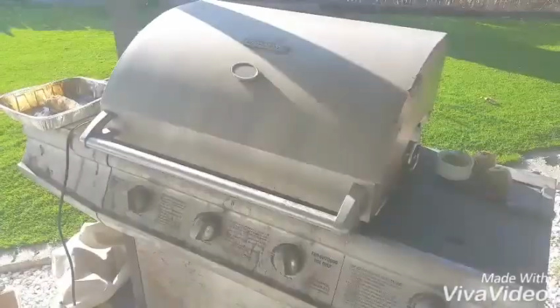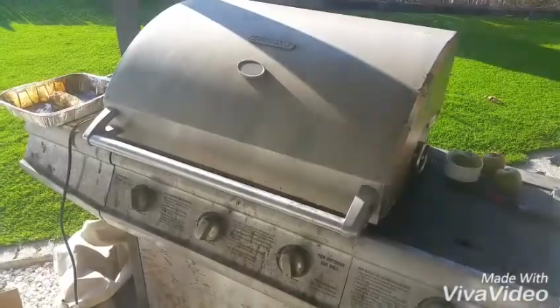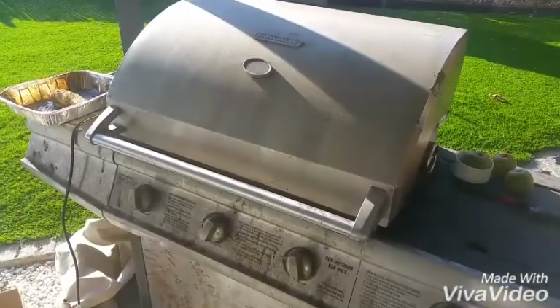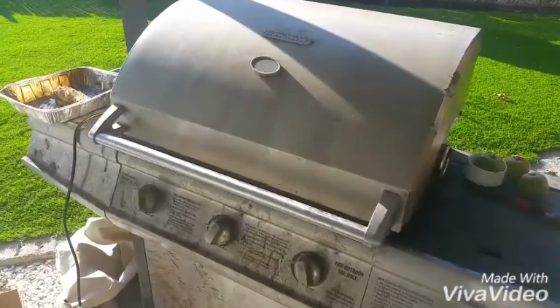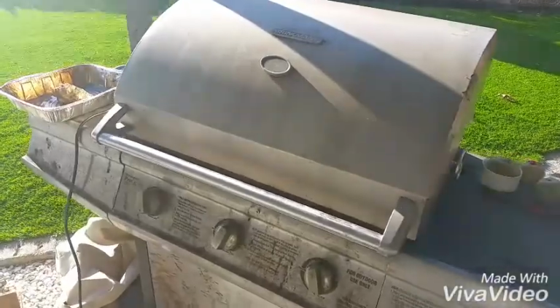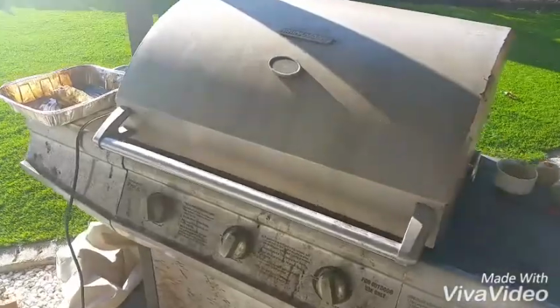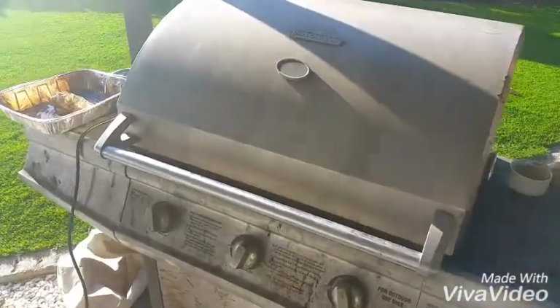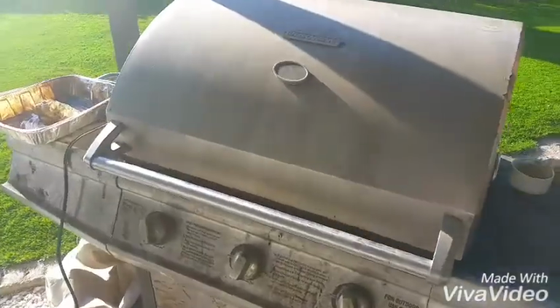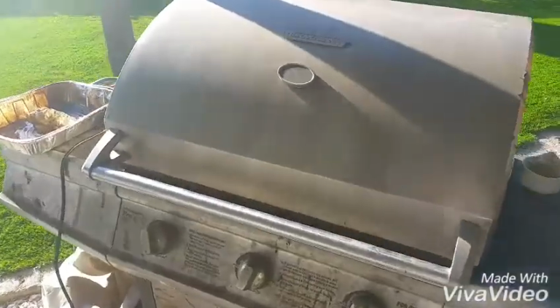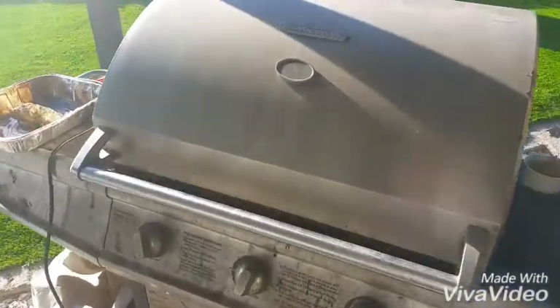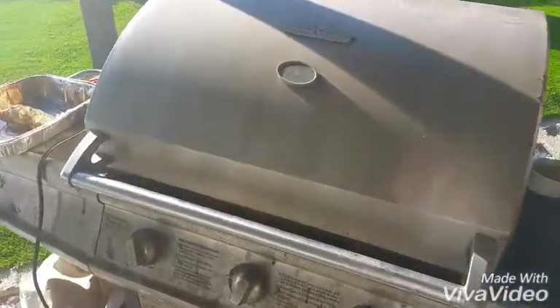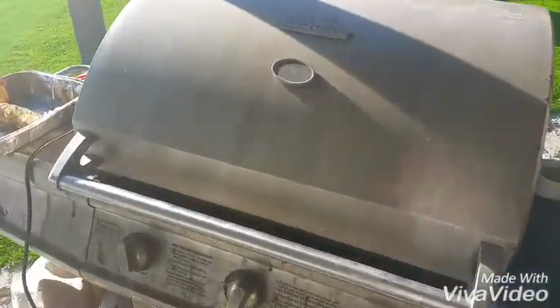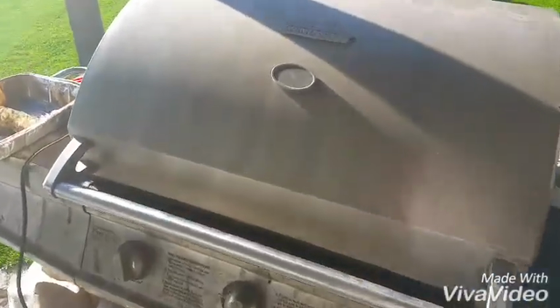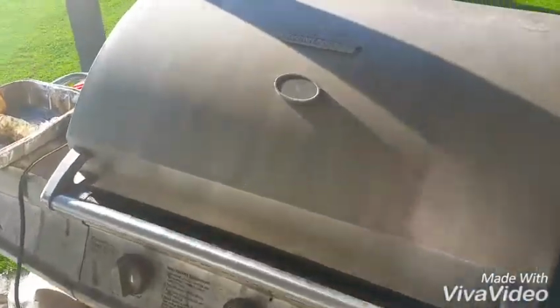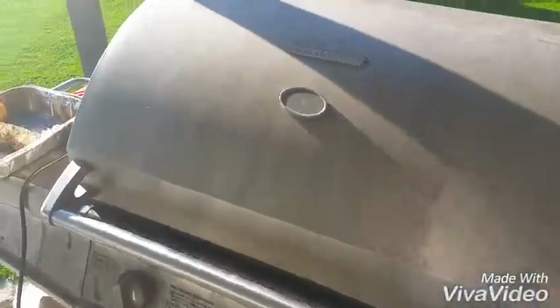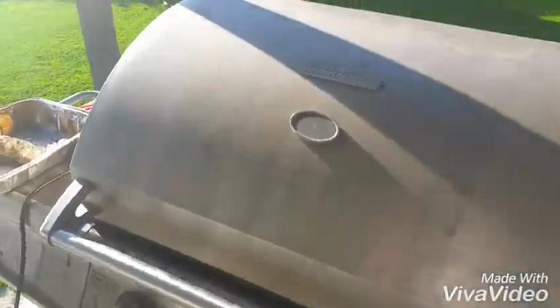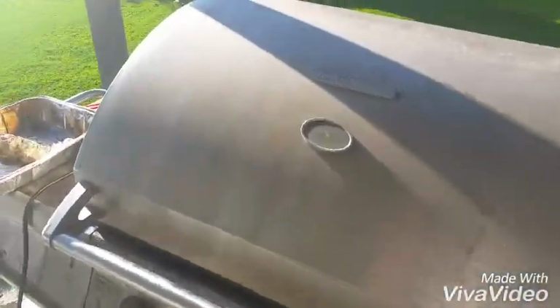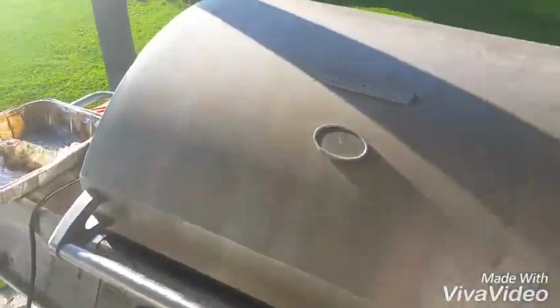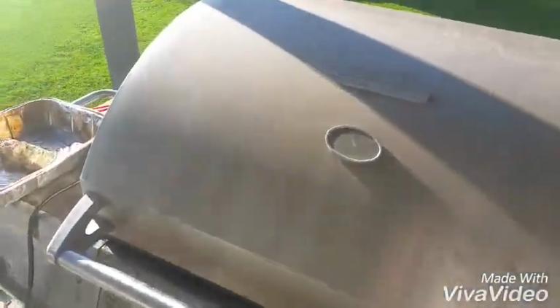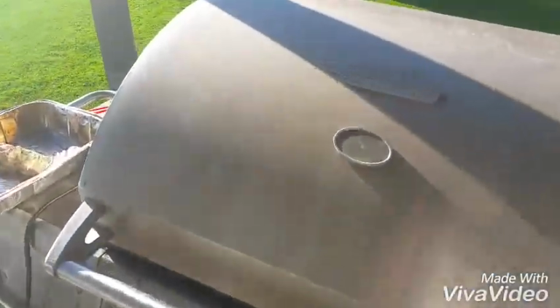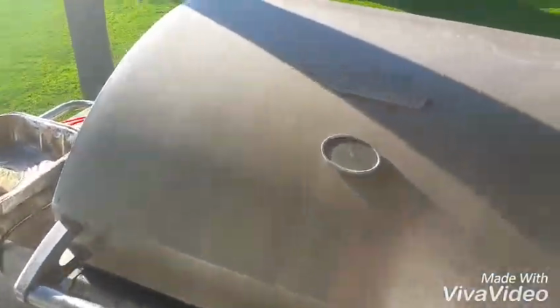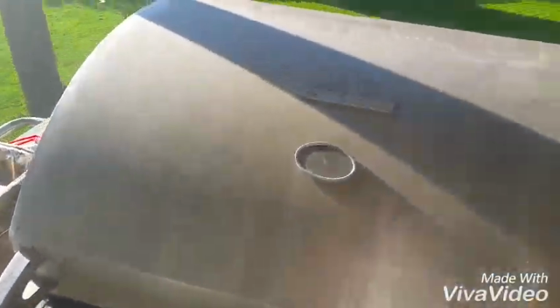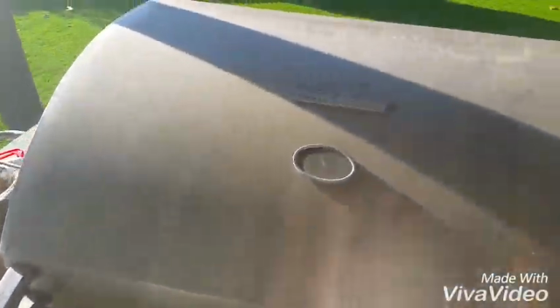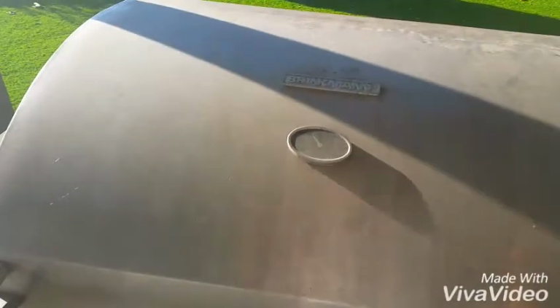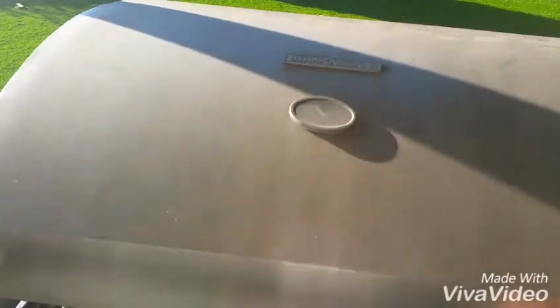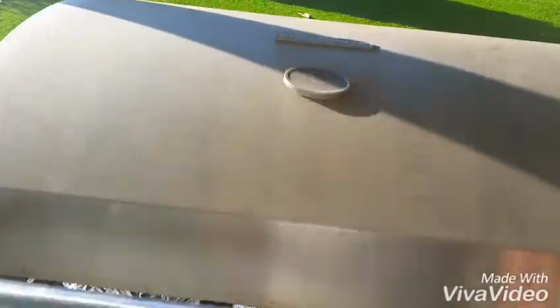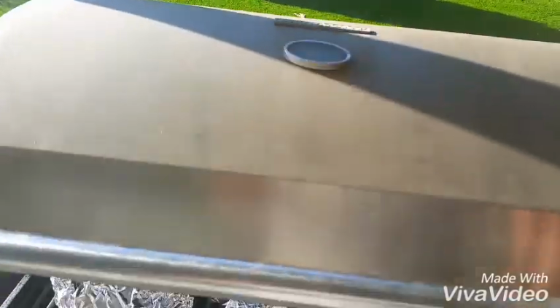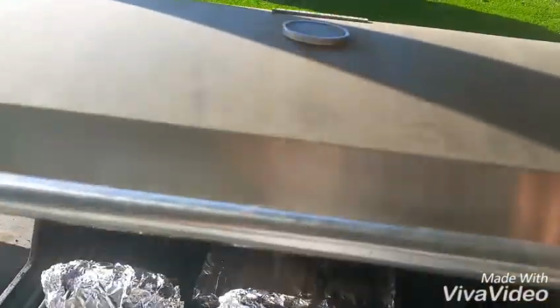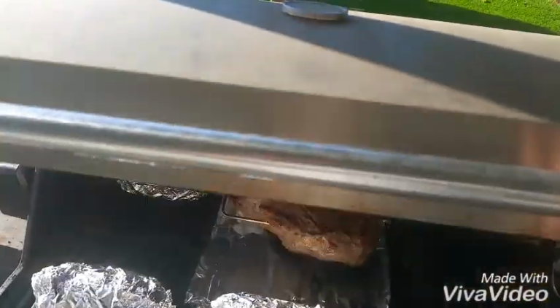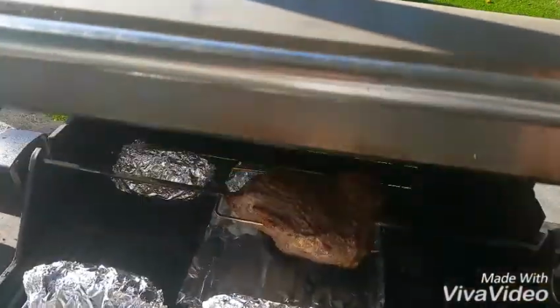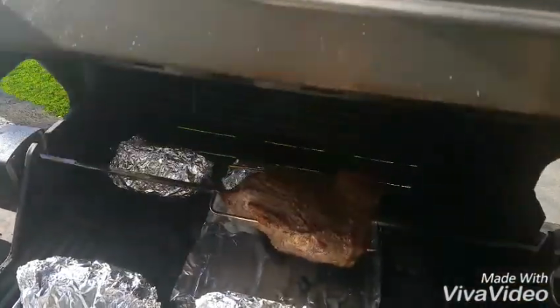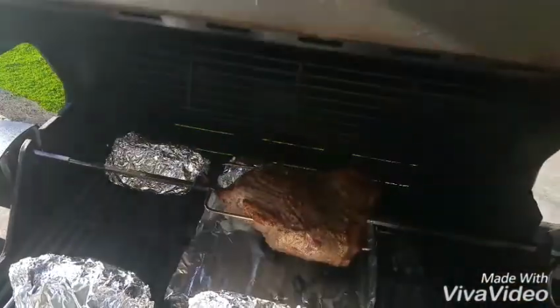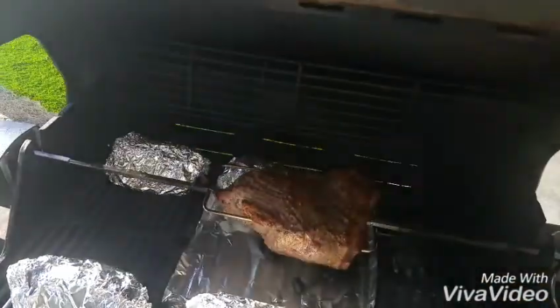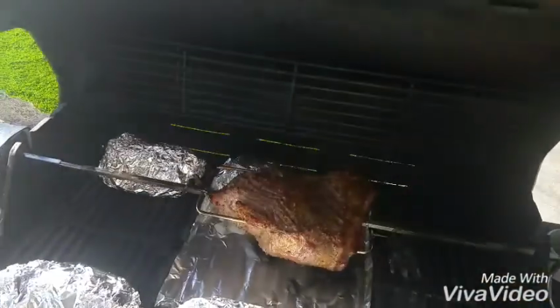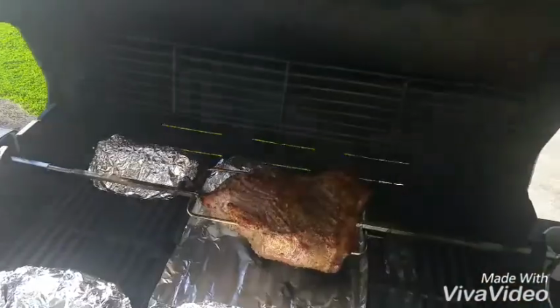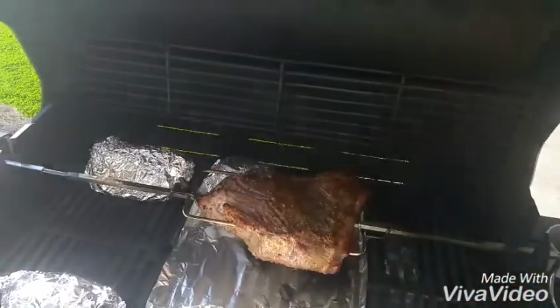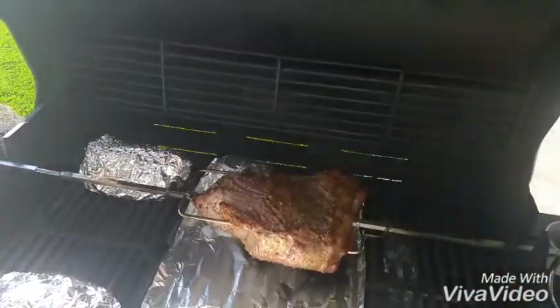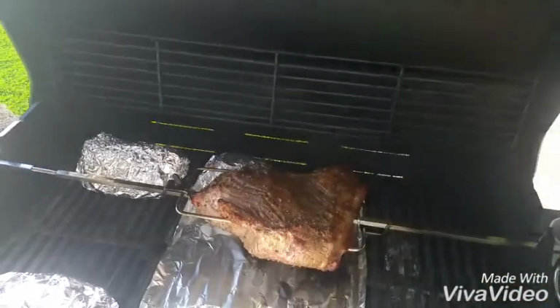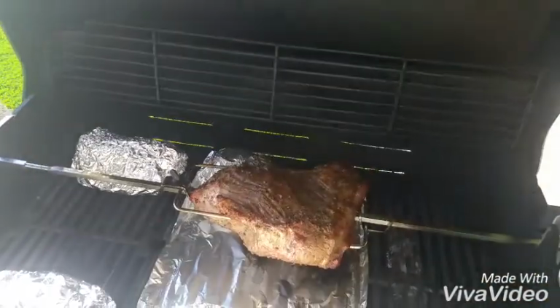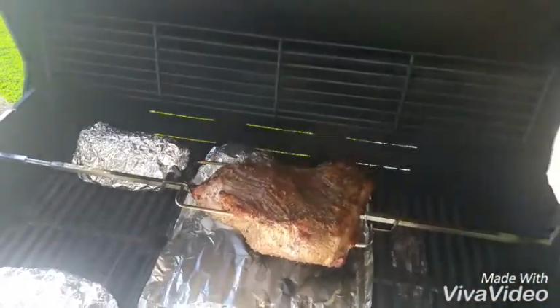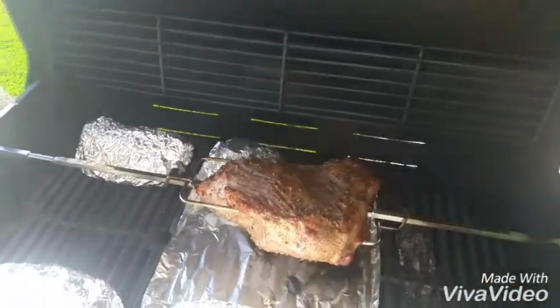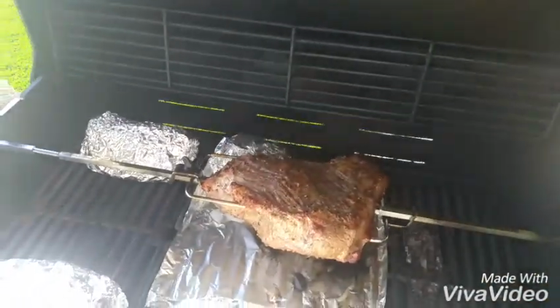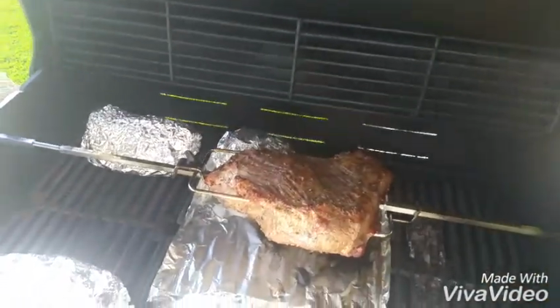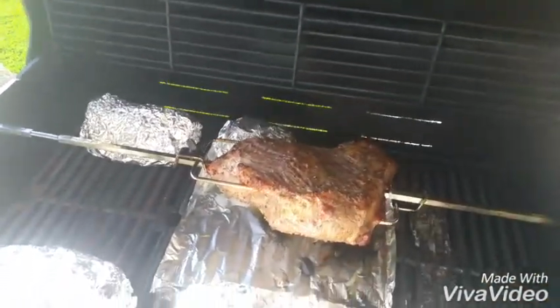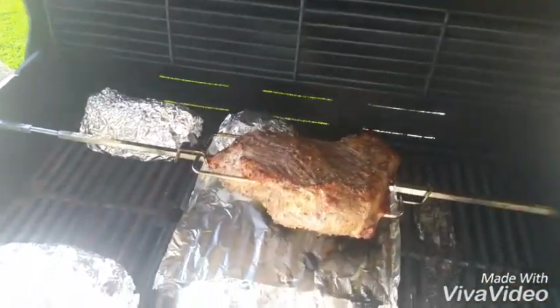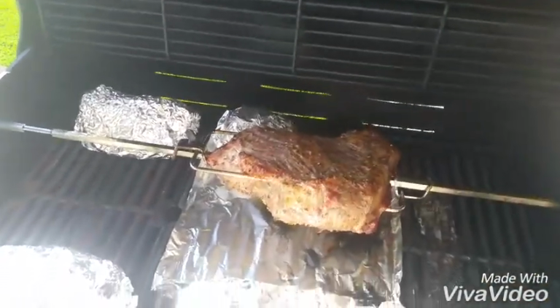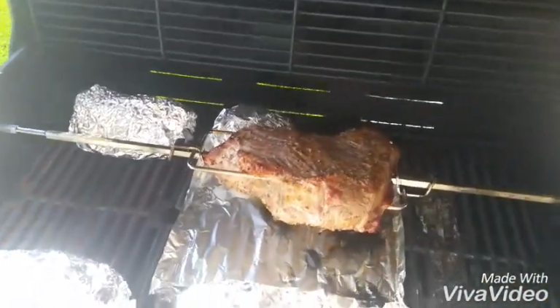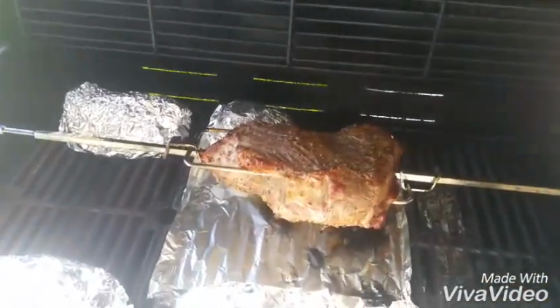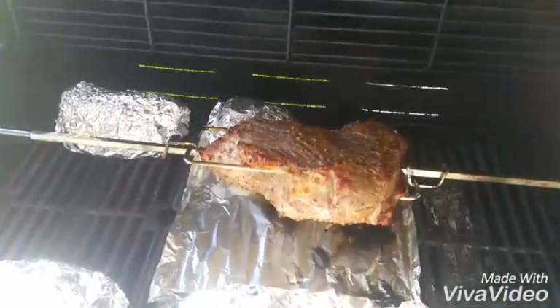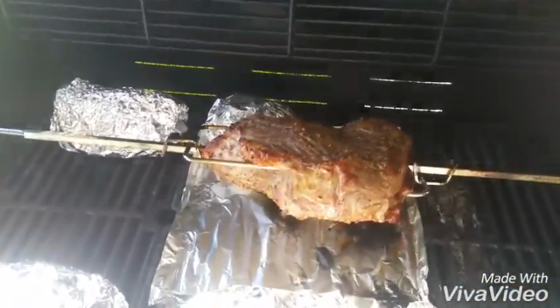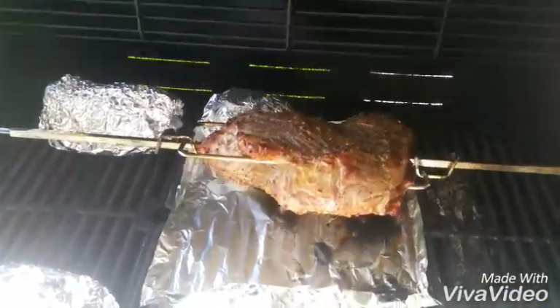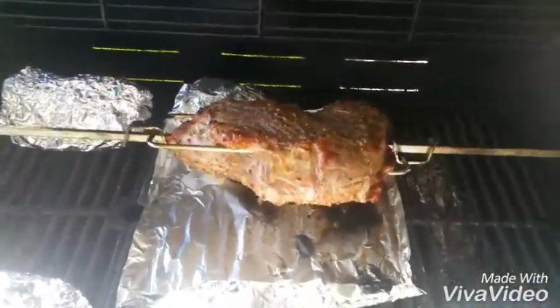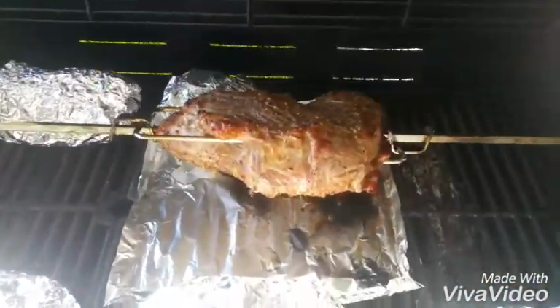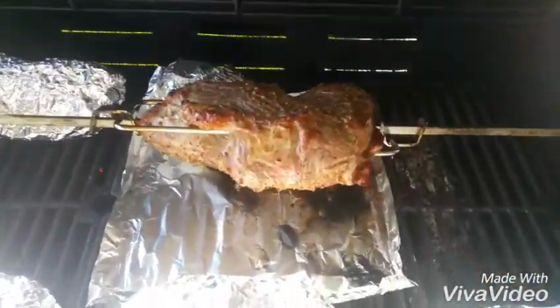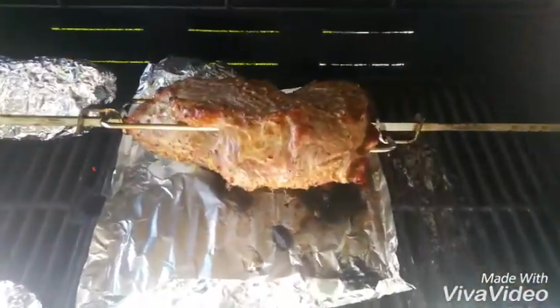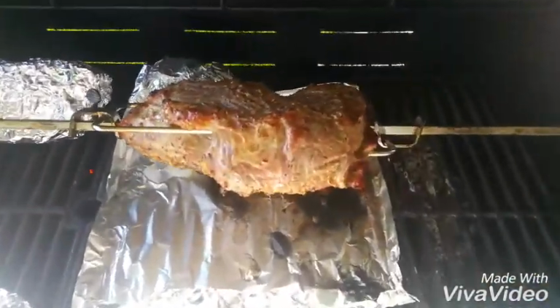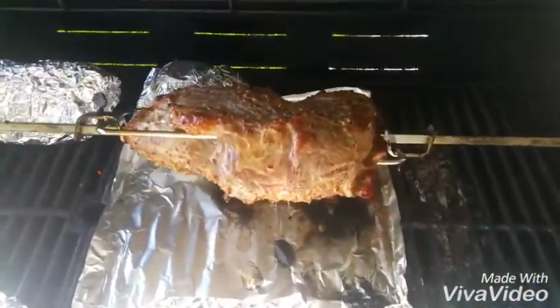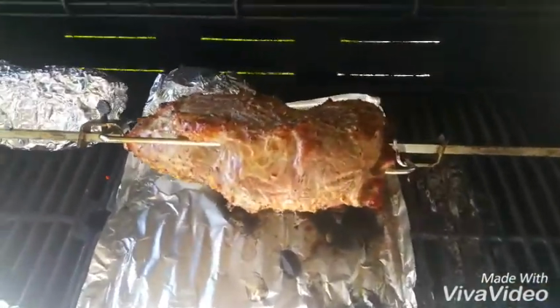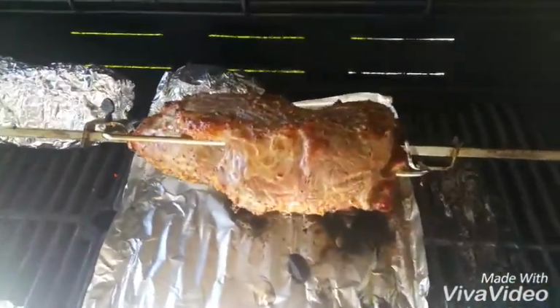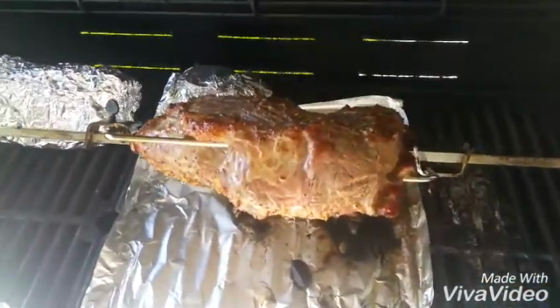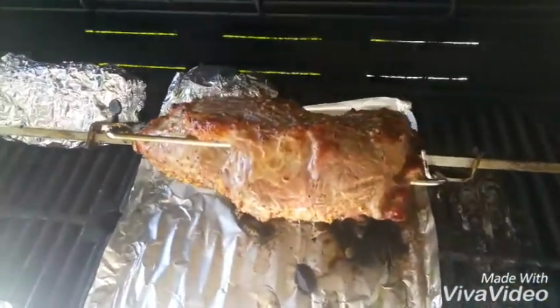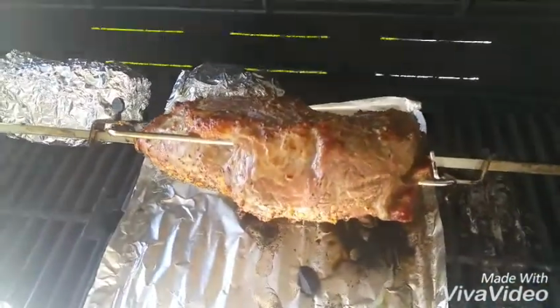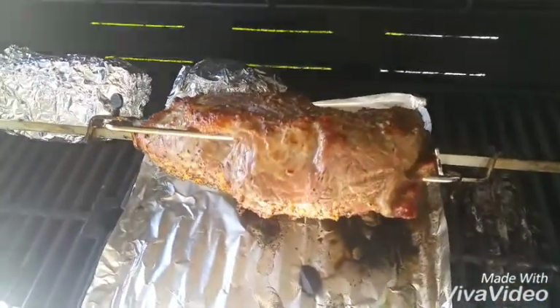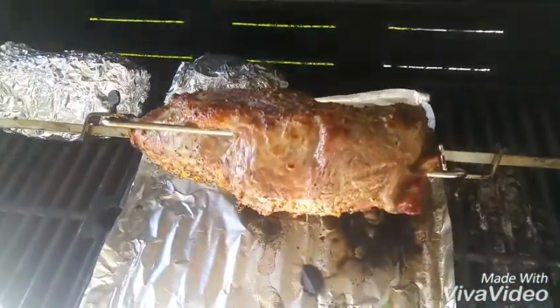It's on the grill now and we're going to take a look at how it looks. Not bad at all.